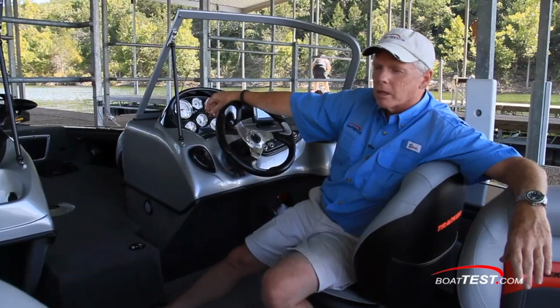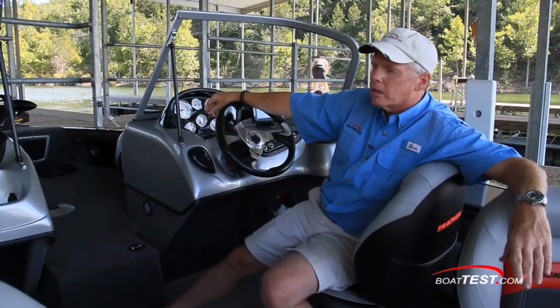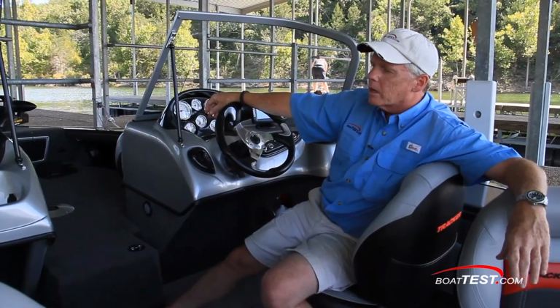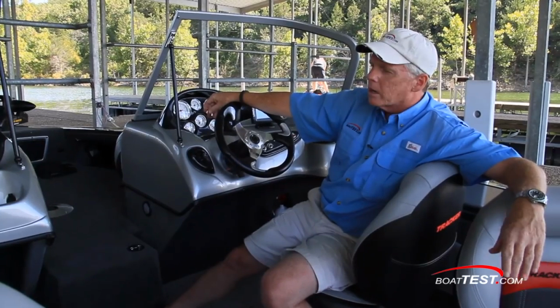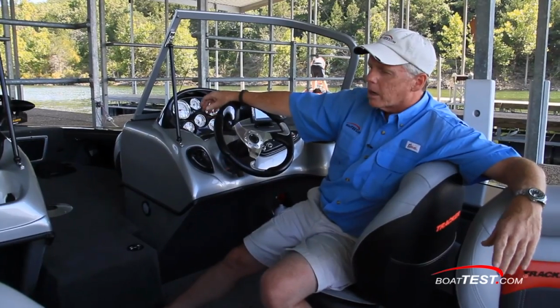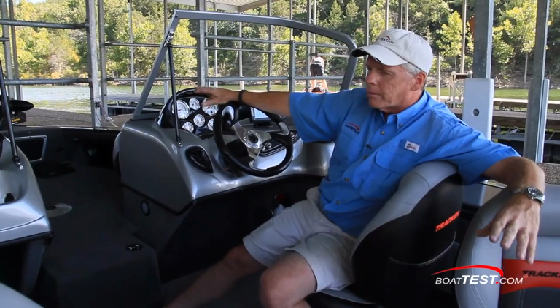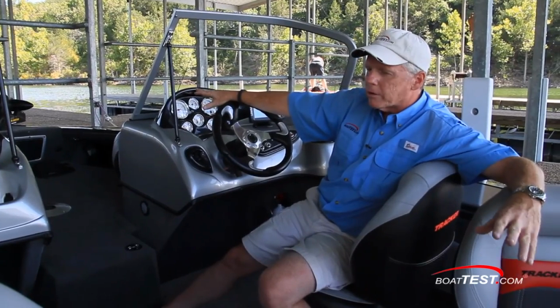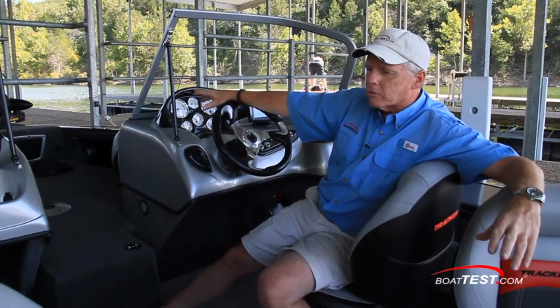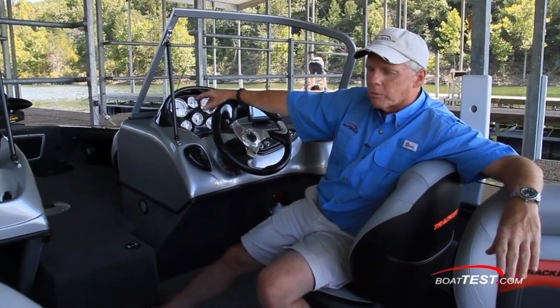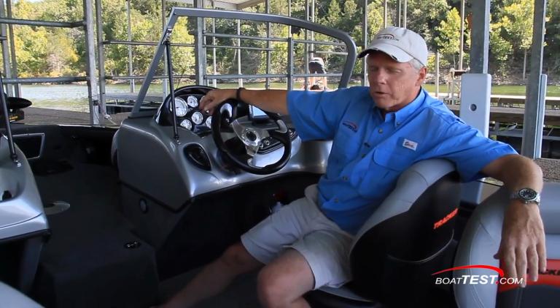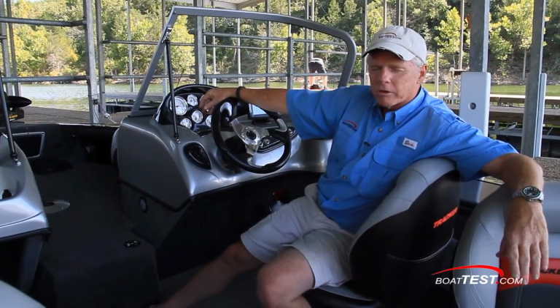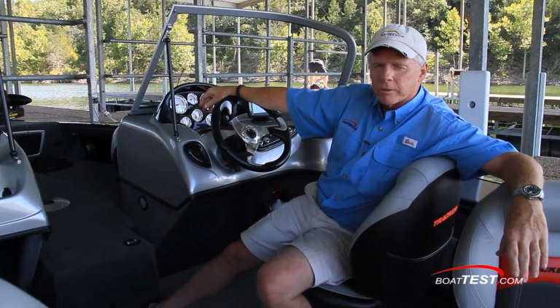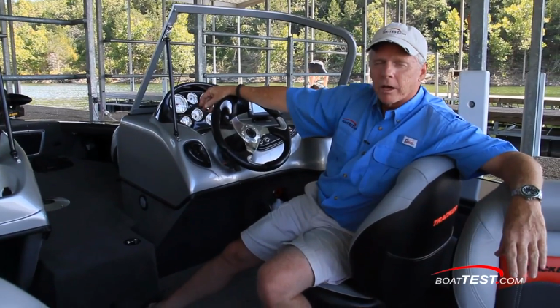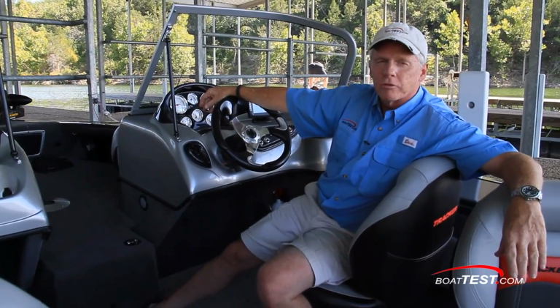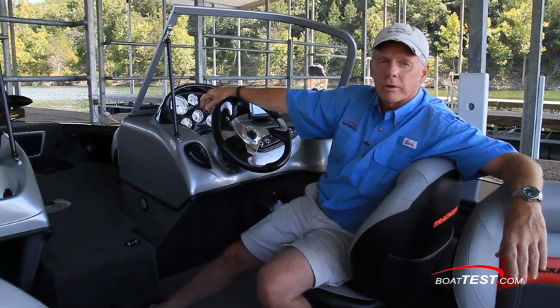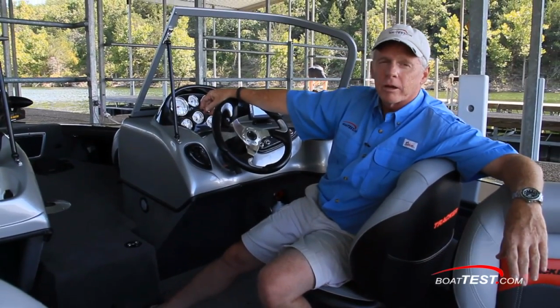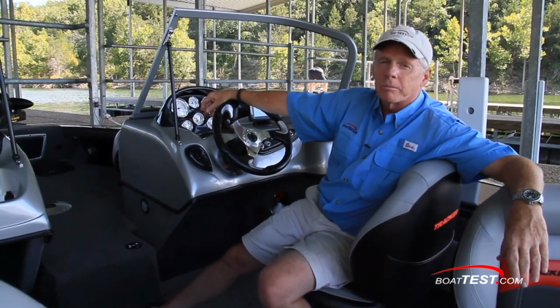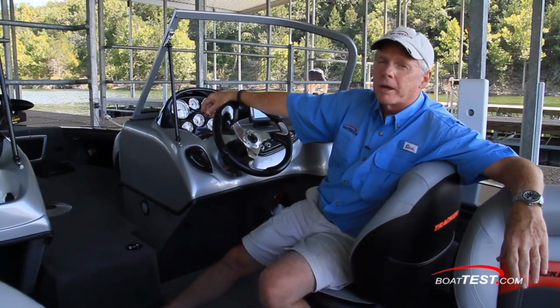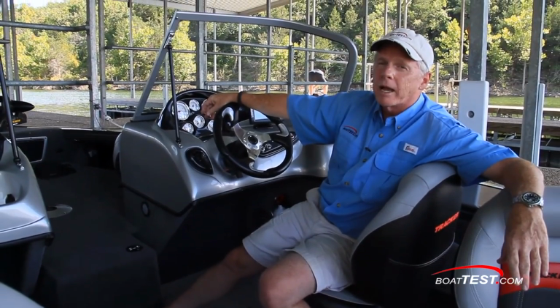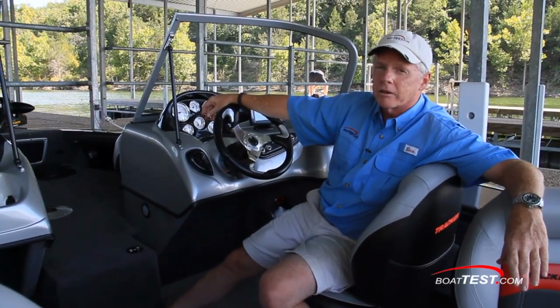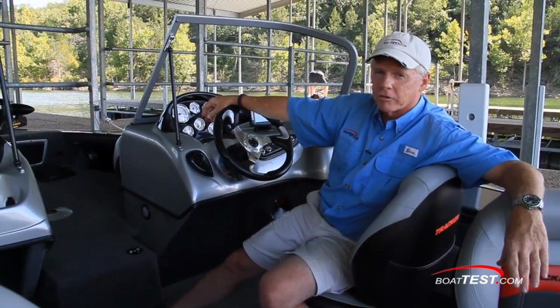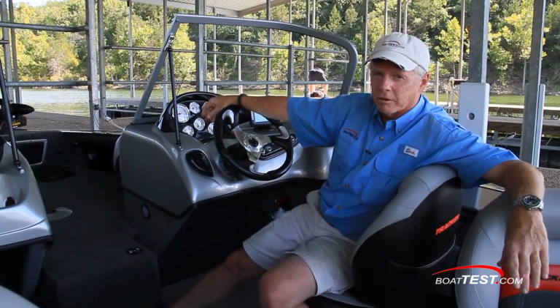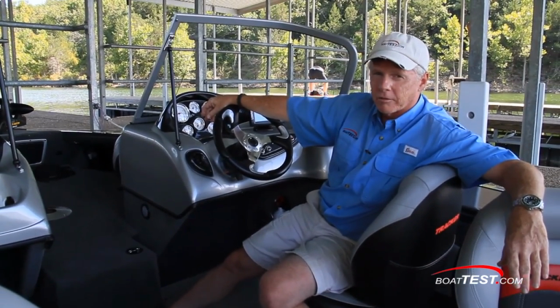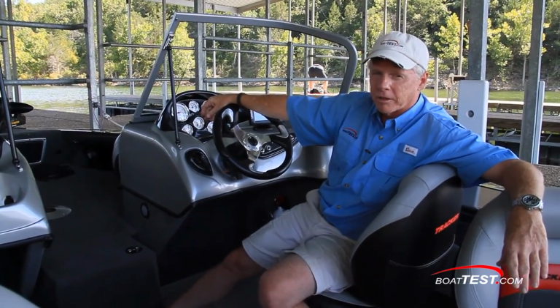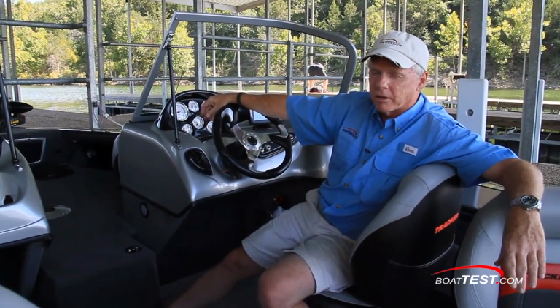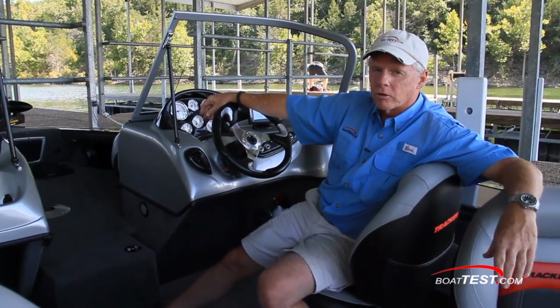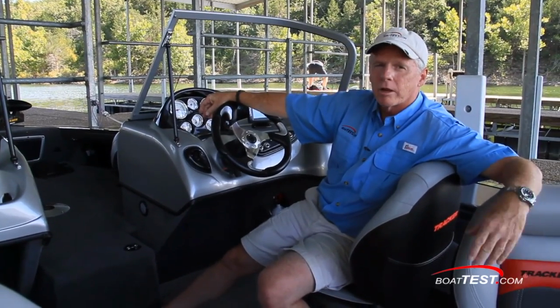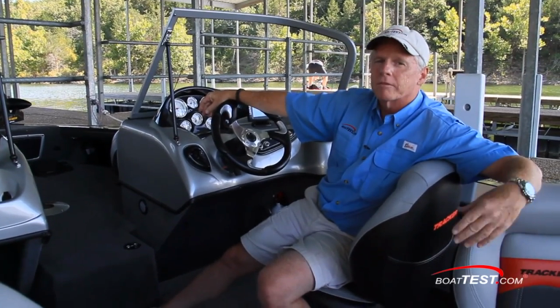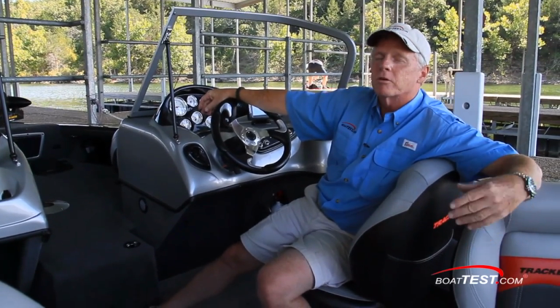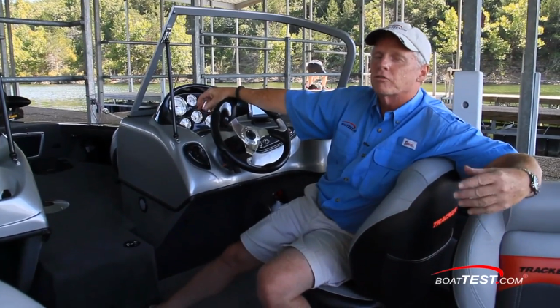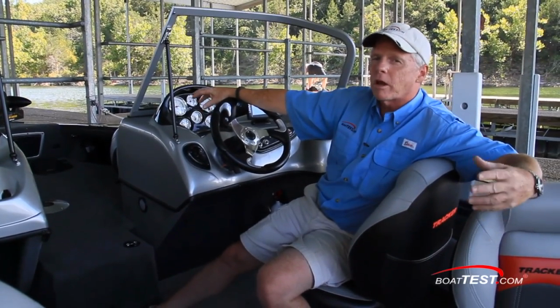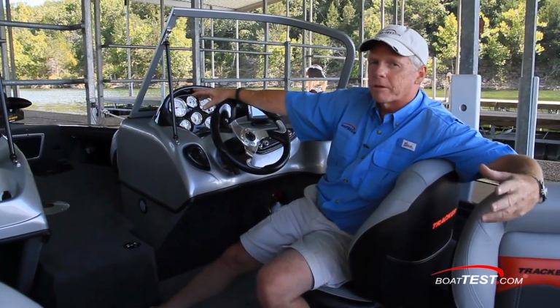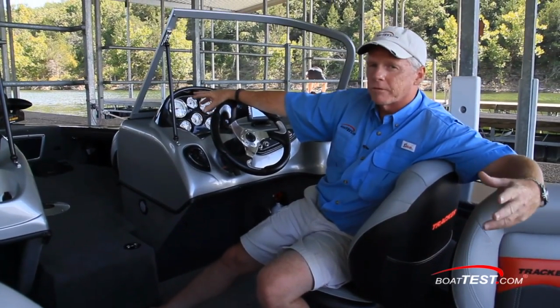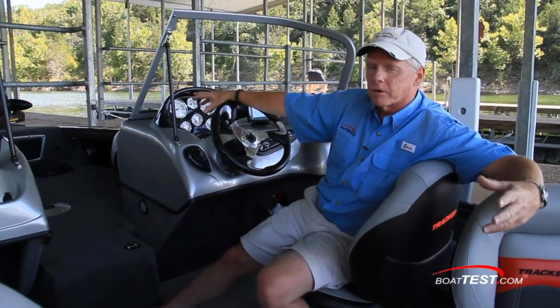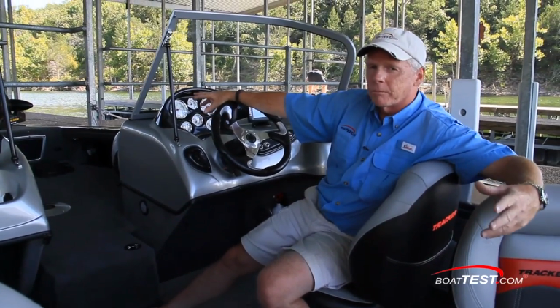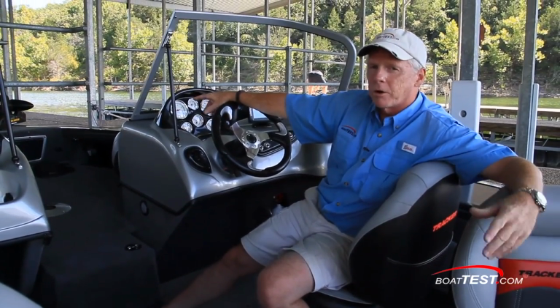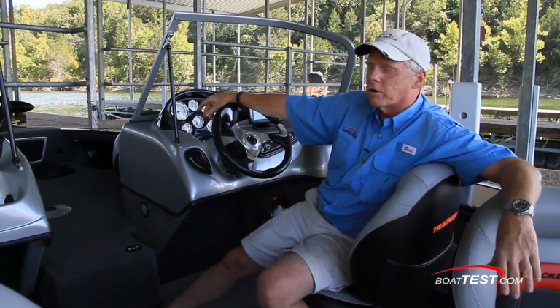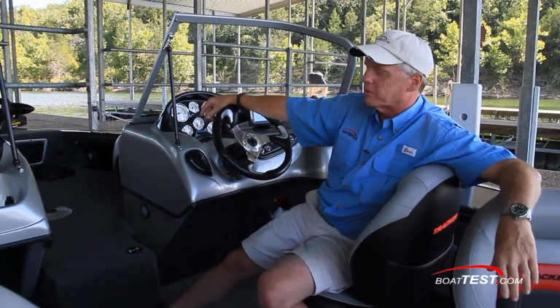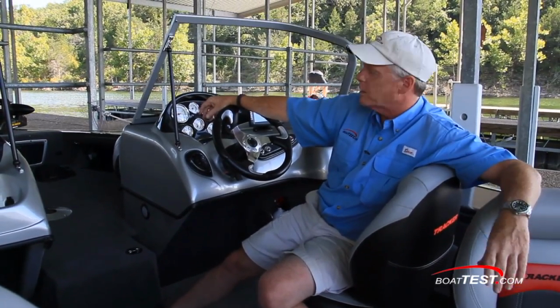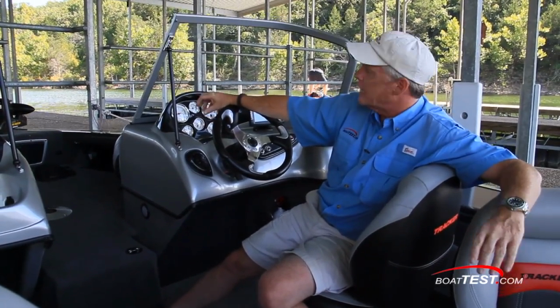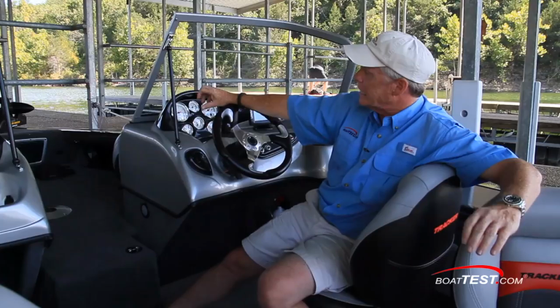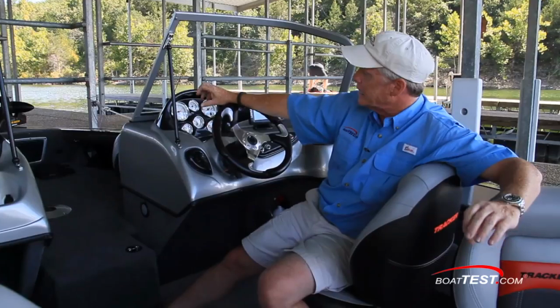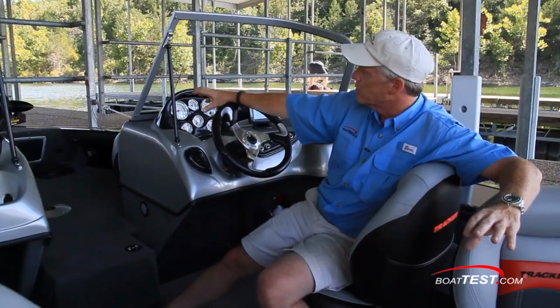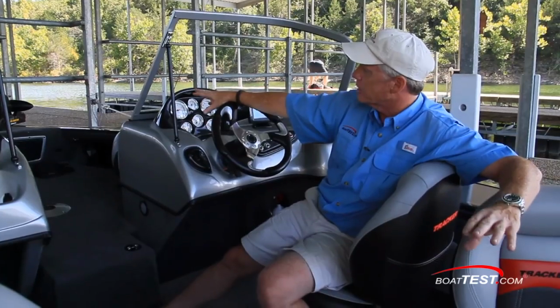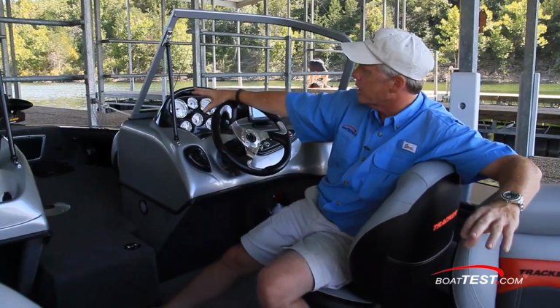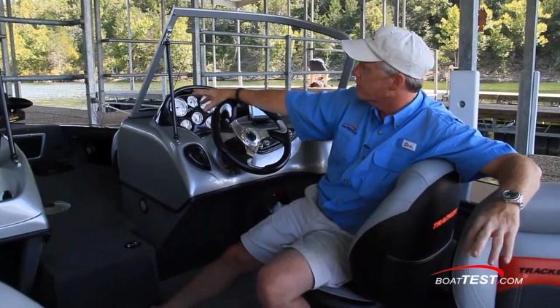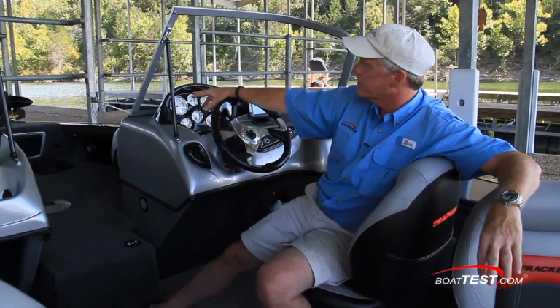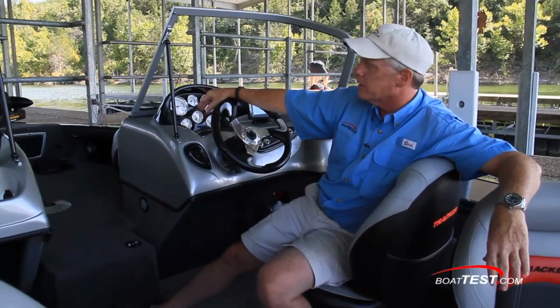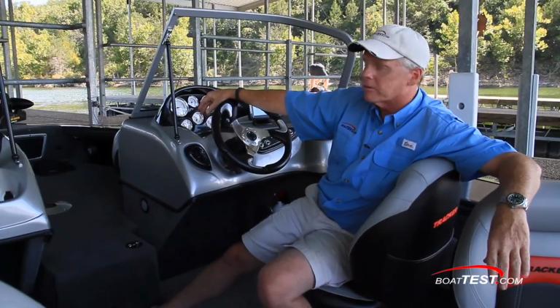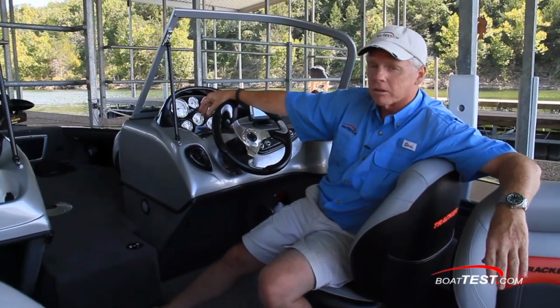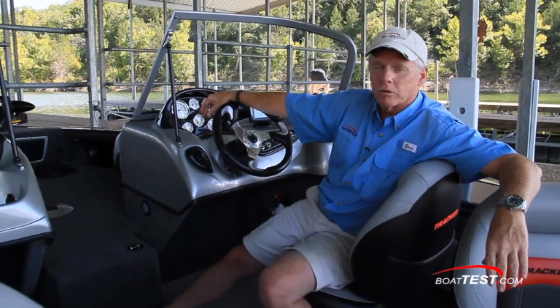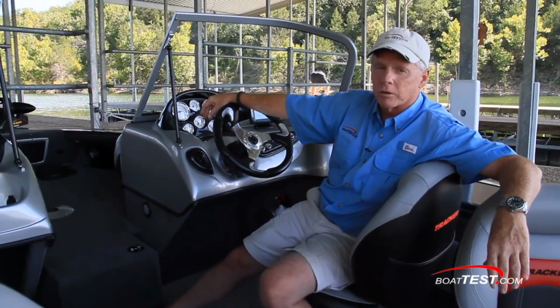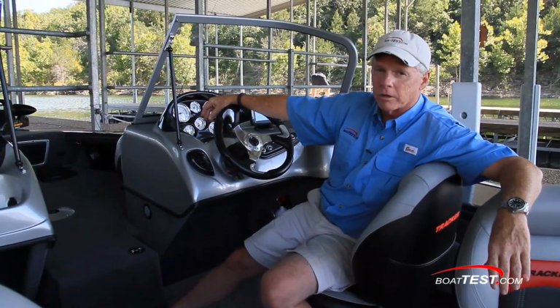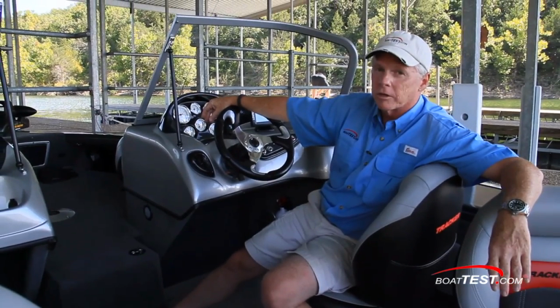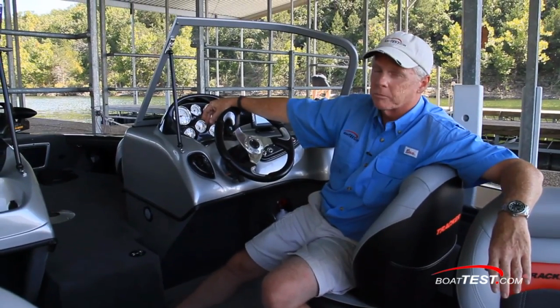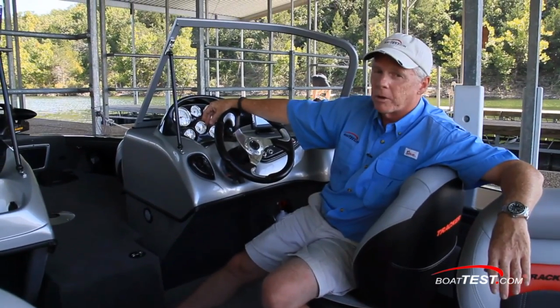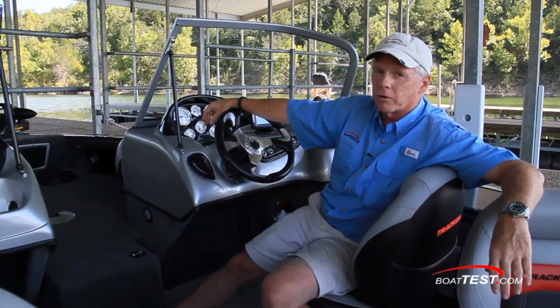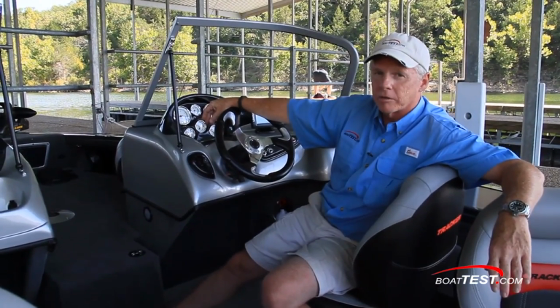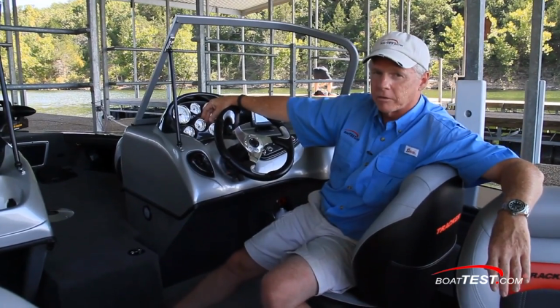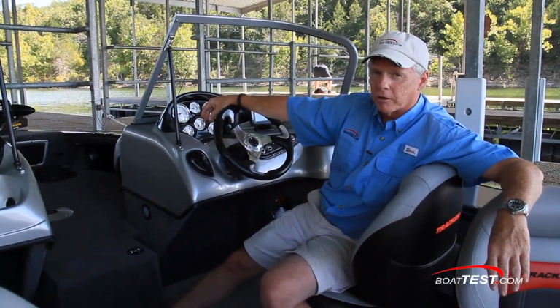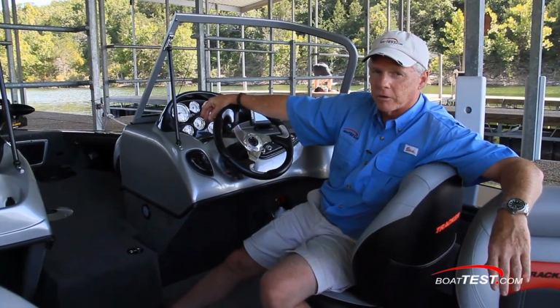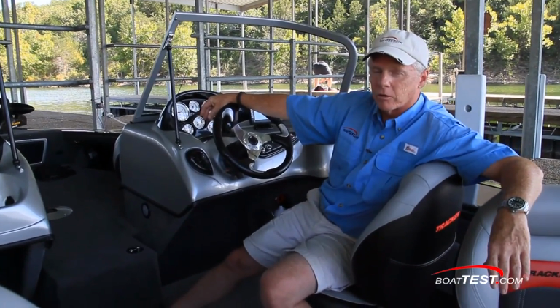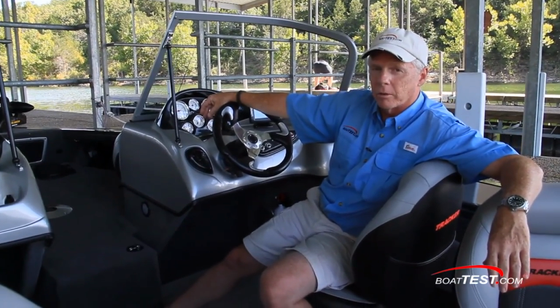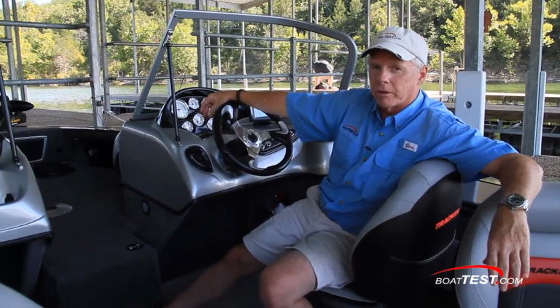I'm also impressed with how Tracker packages everything. You don't have to go shopping for components — nearly everything is included in this boat as standard equipment.